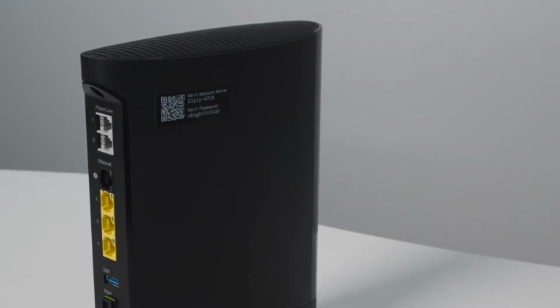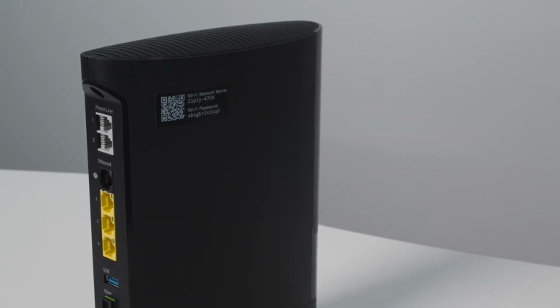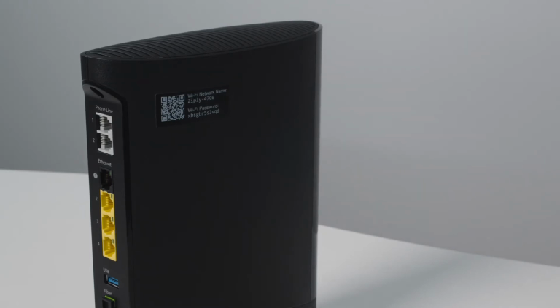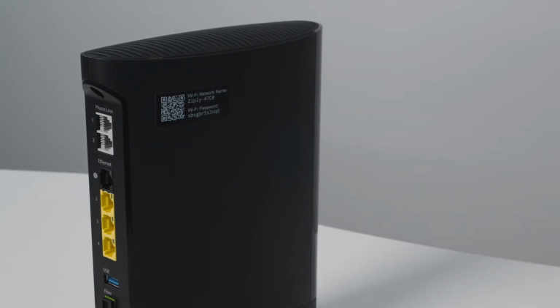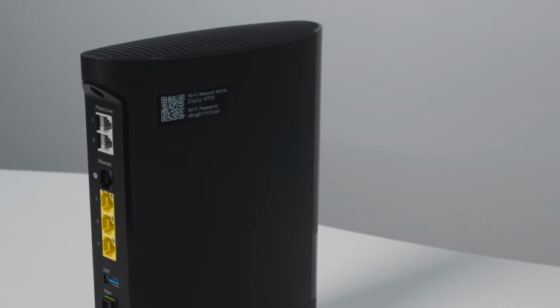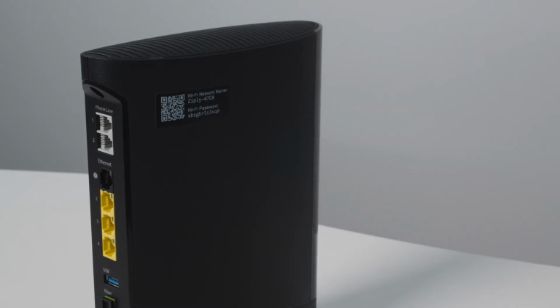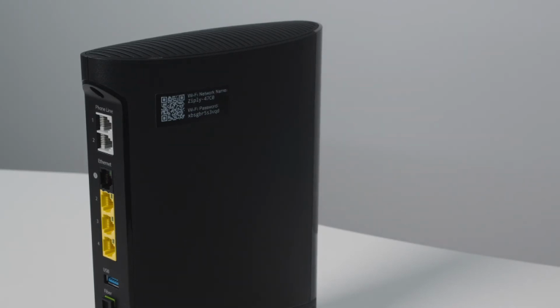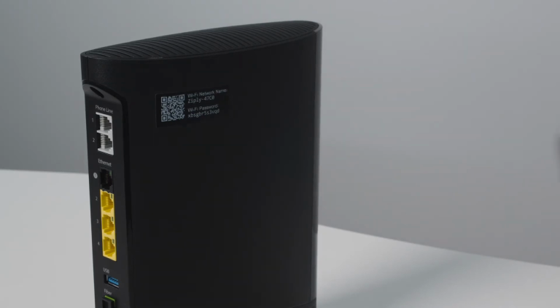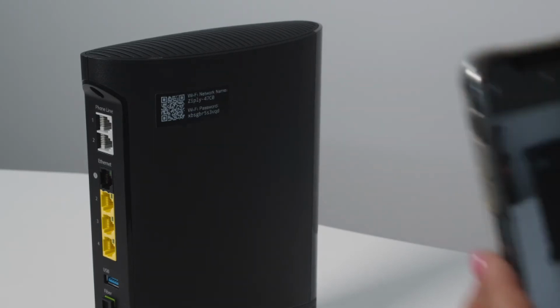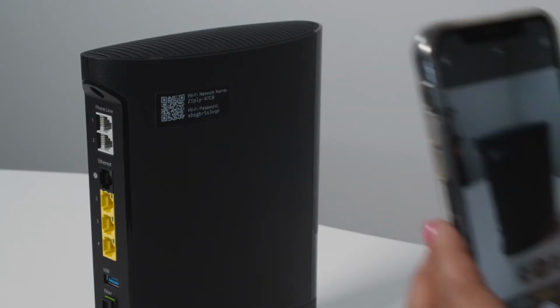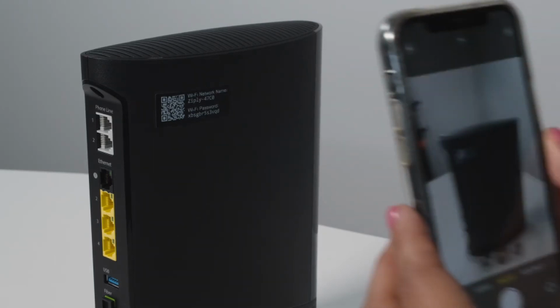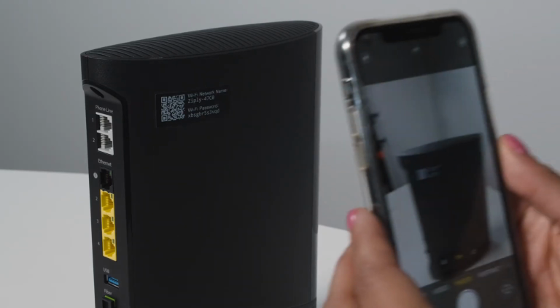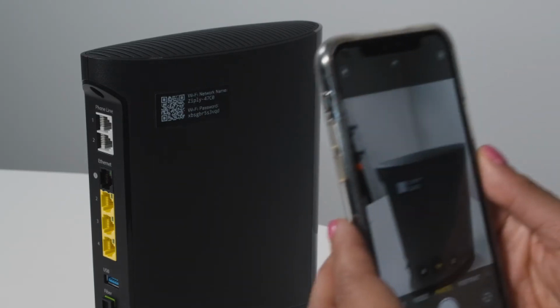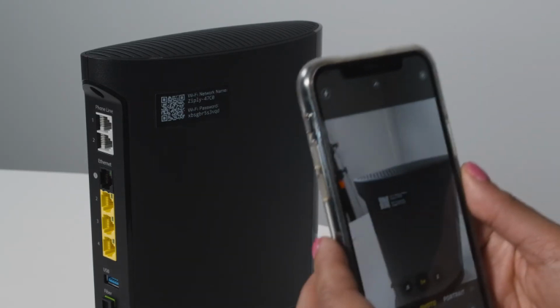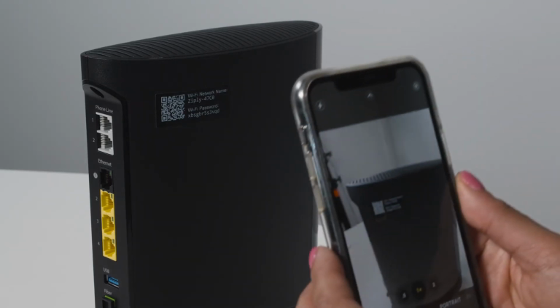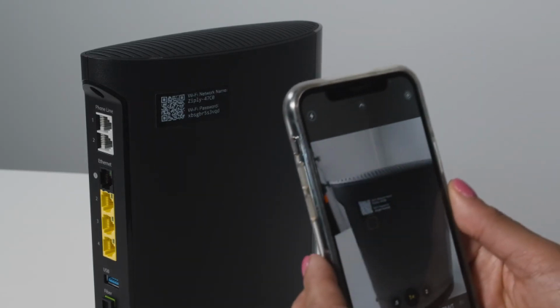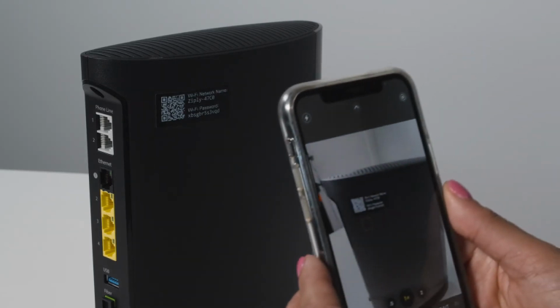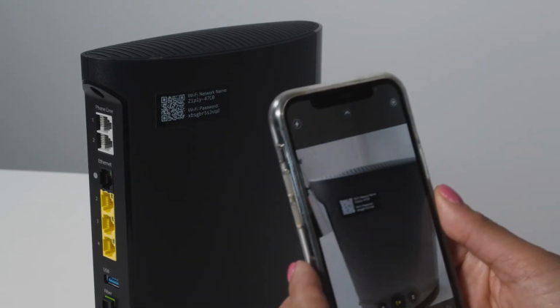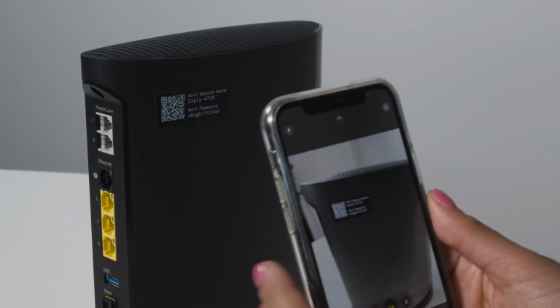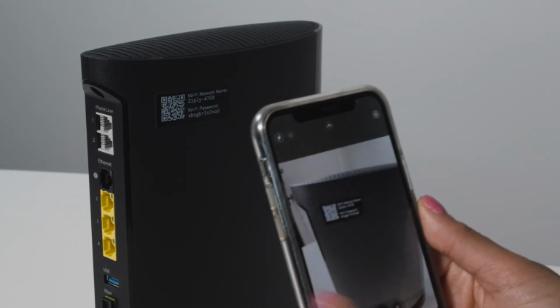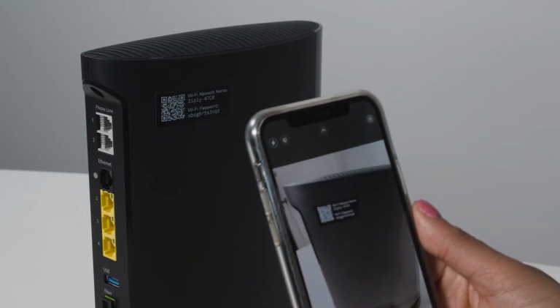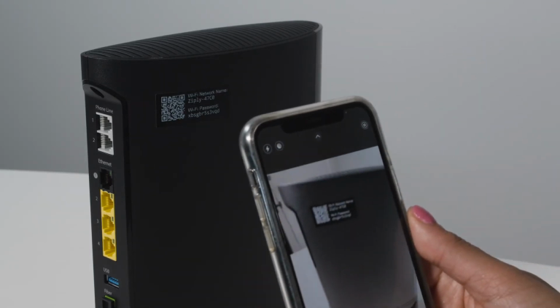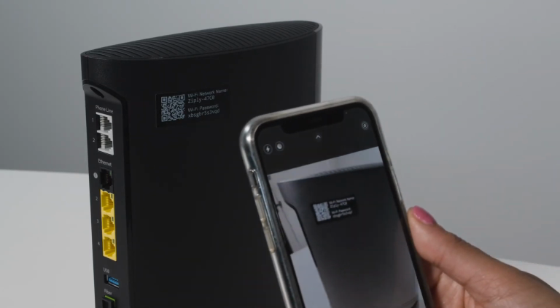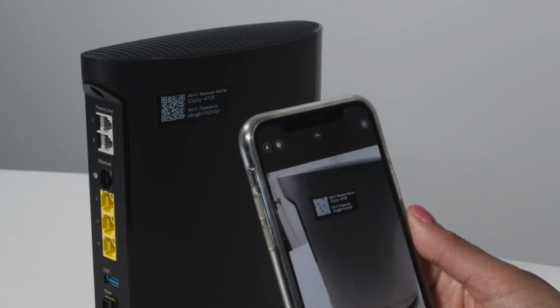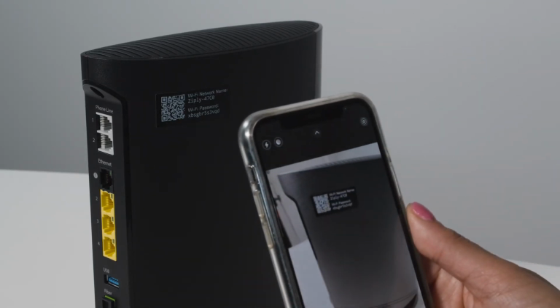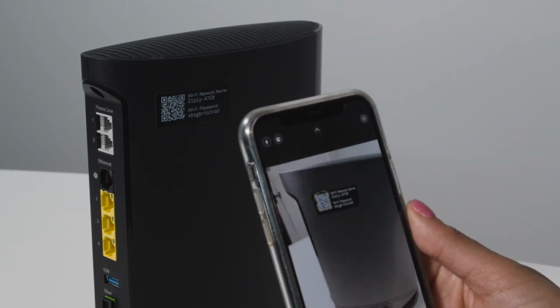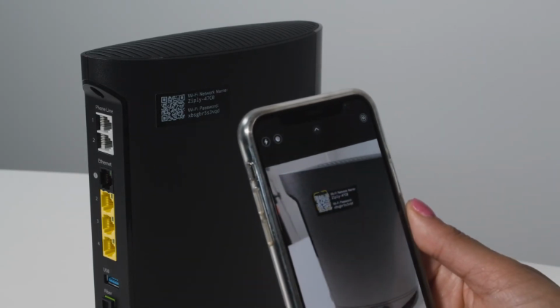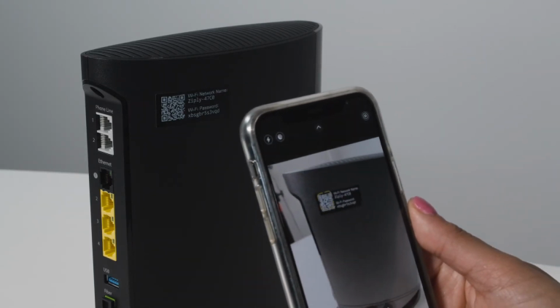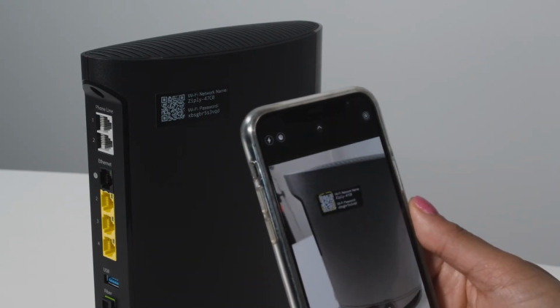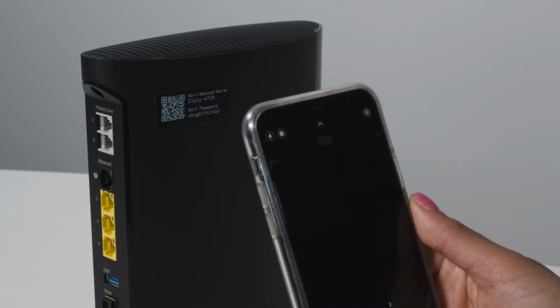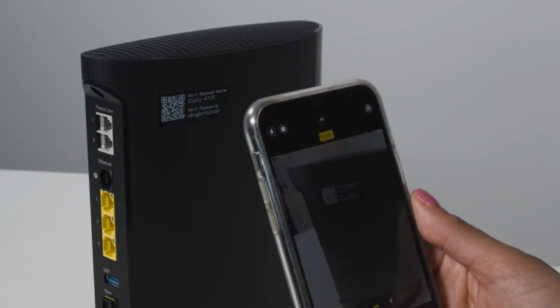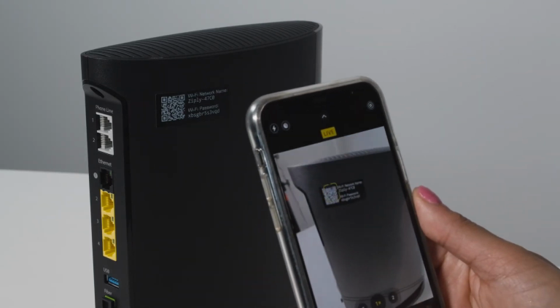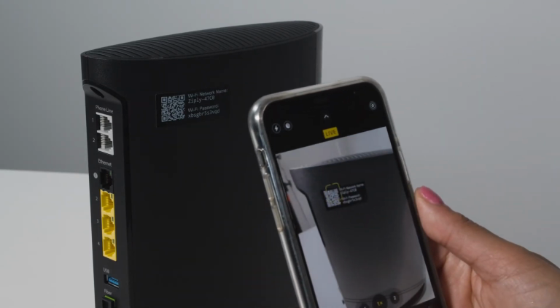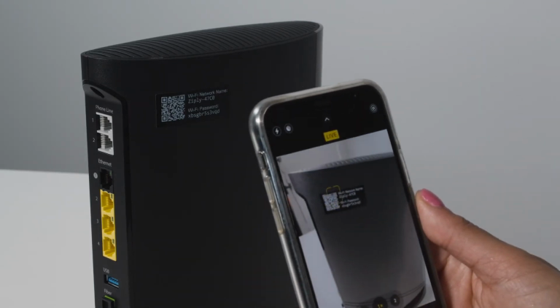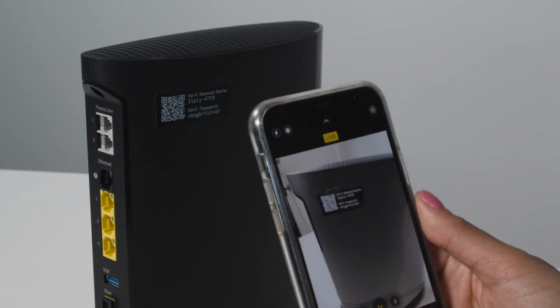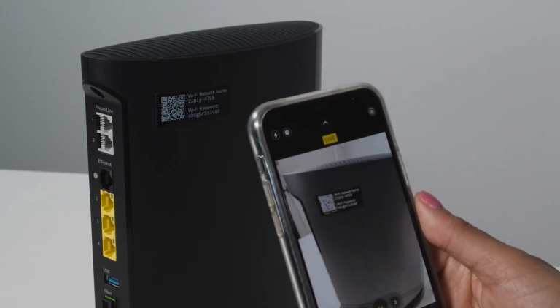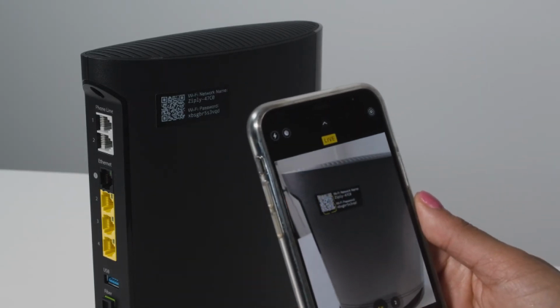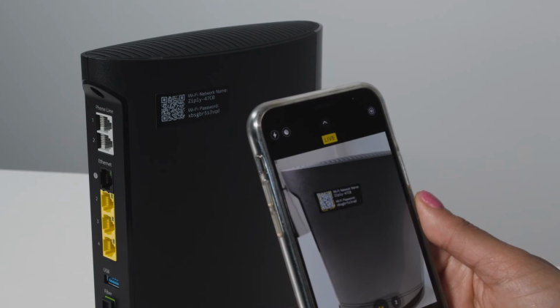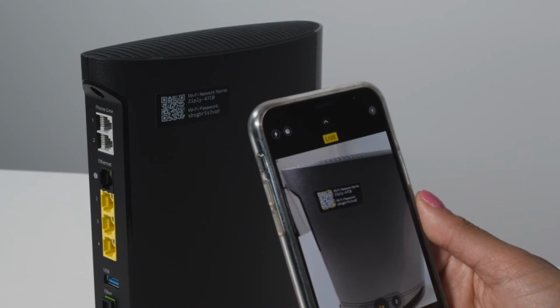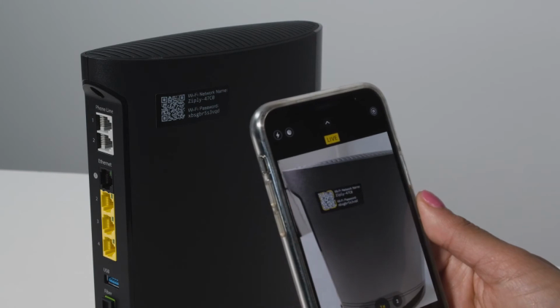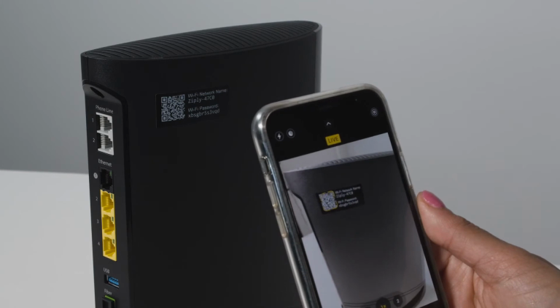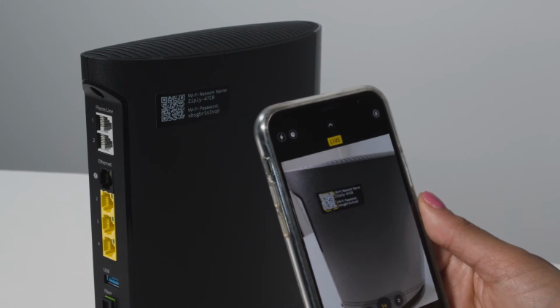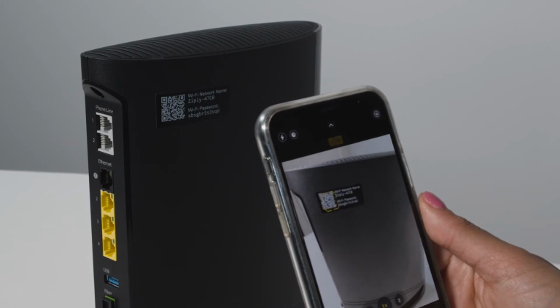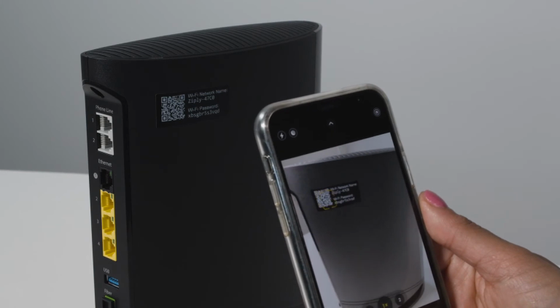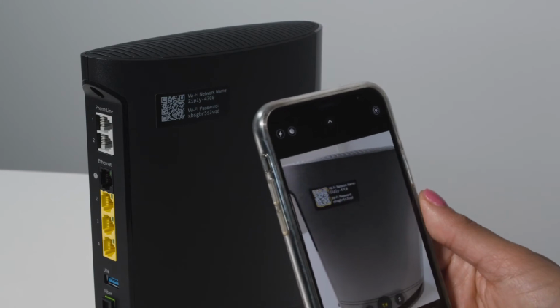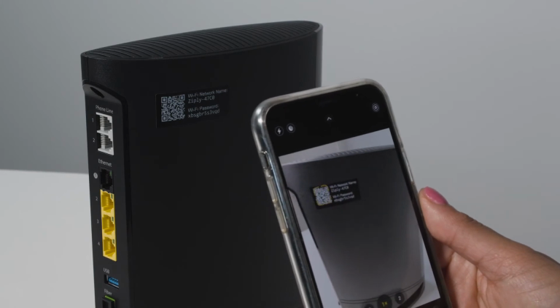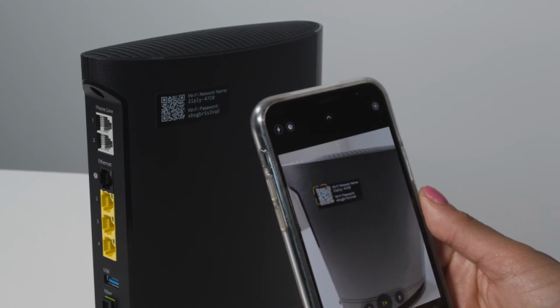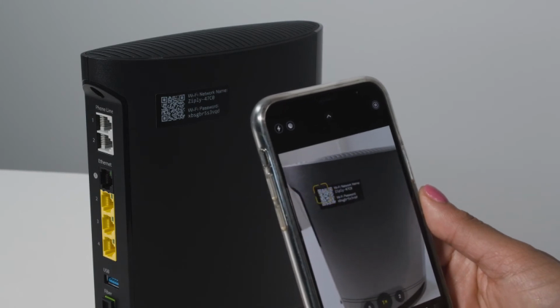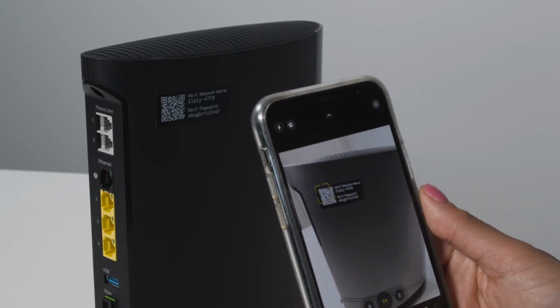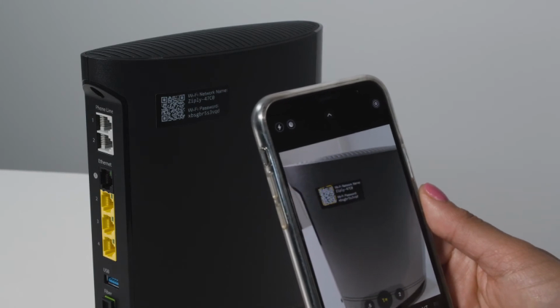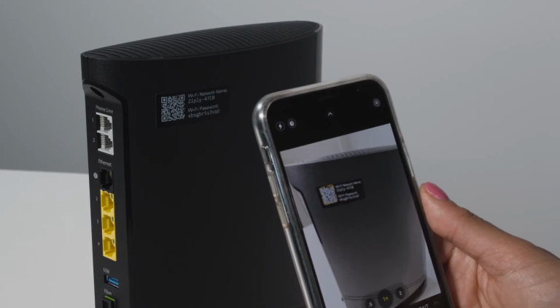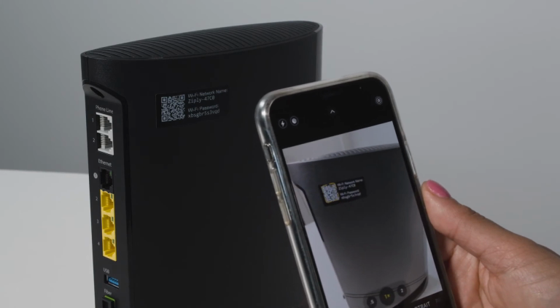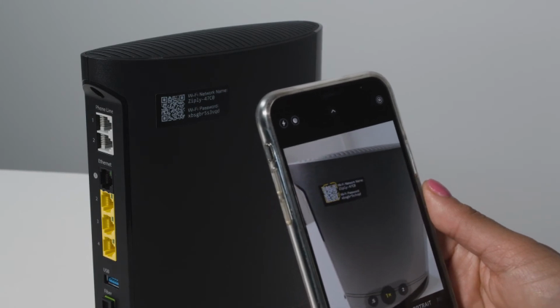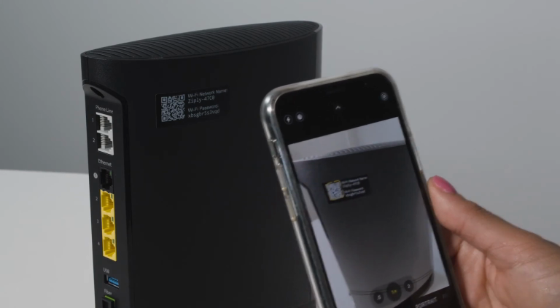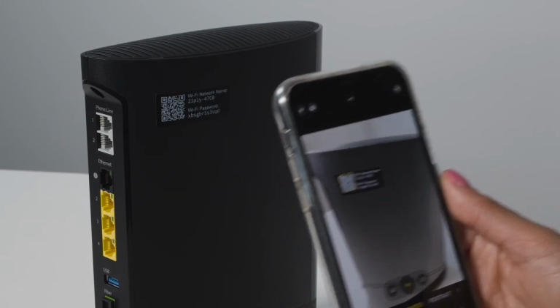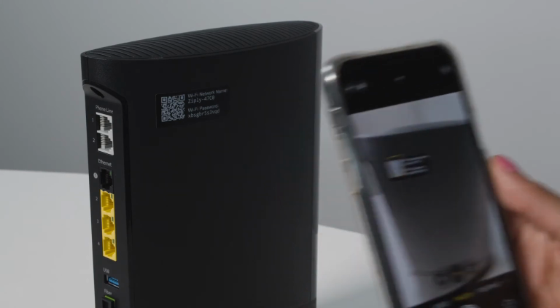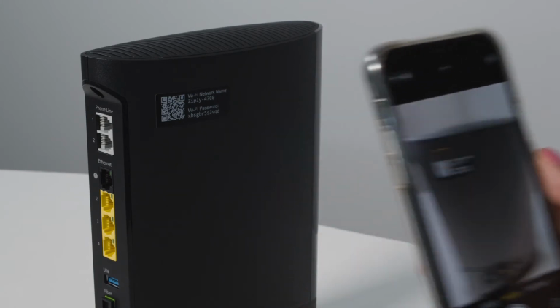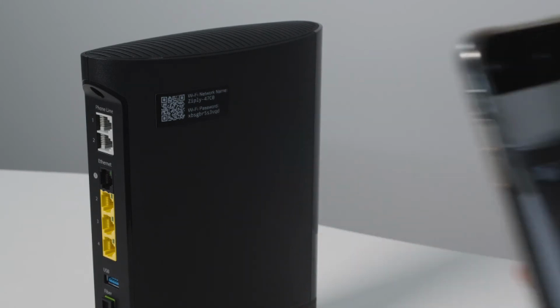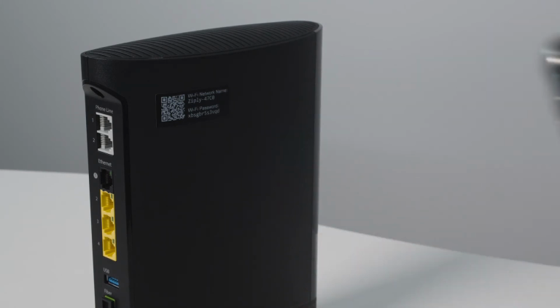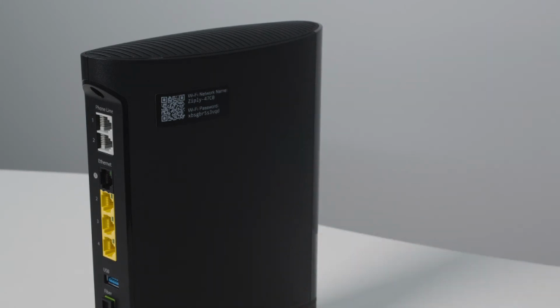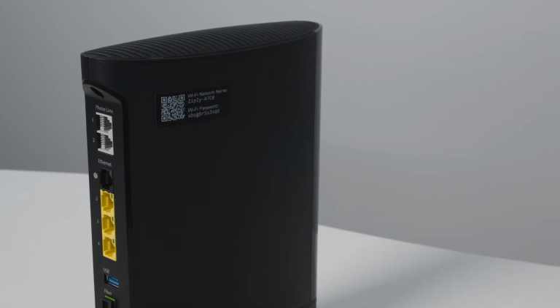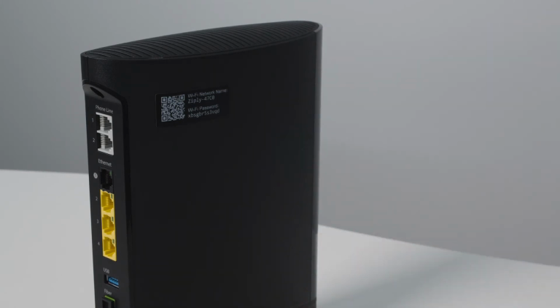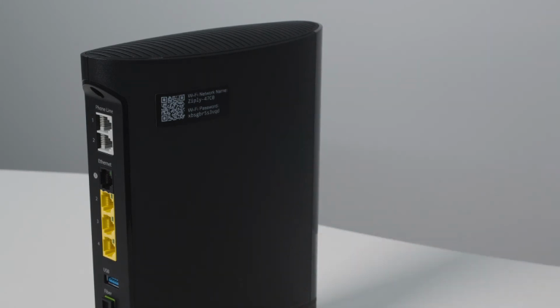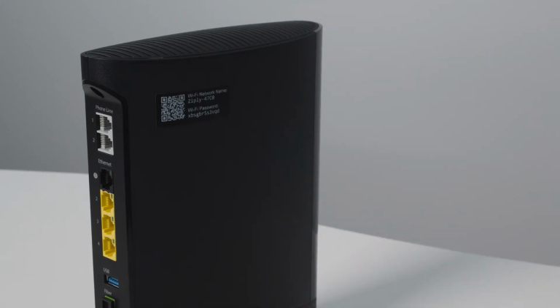Some people write this on the setup guide. I personally like using my phone to take a picture because I always know where my phone is — and it's a lot faster than writing.